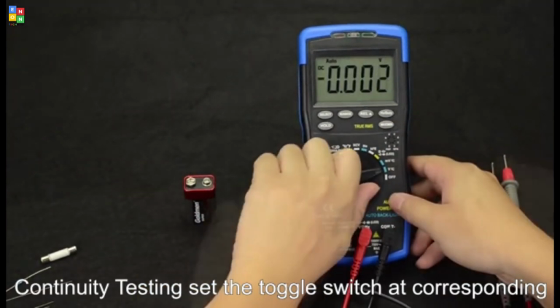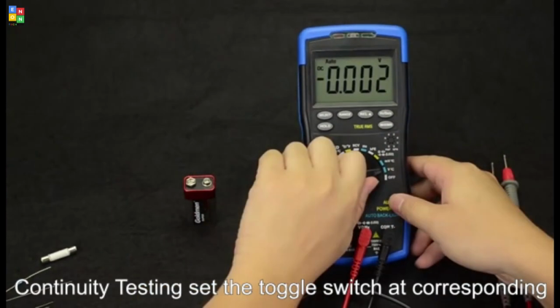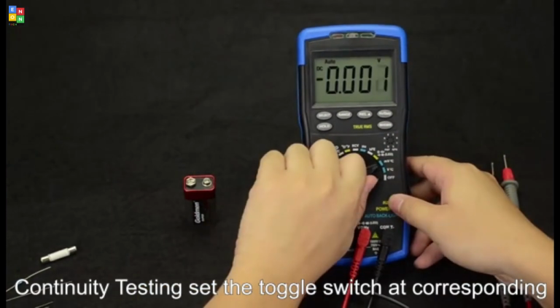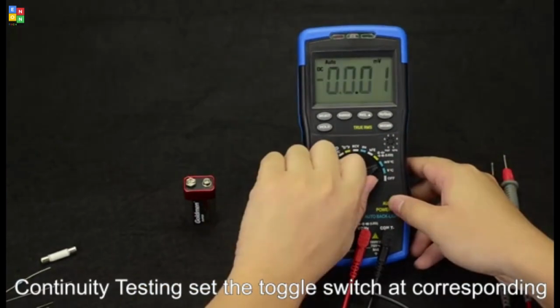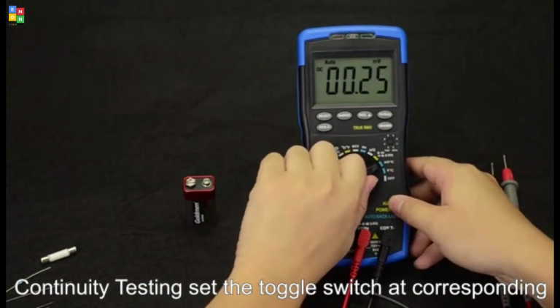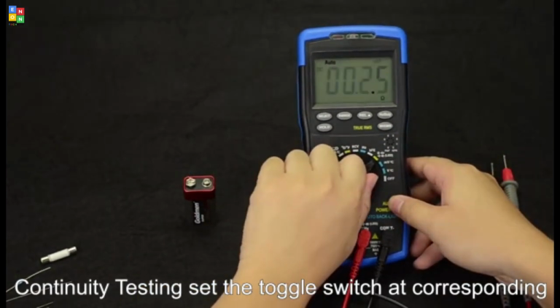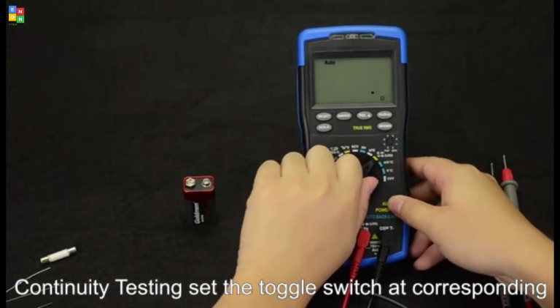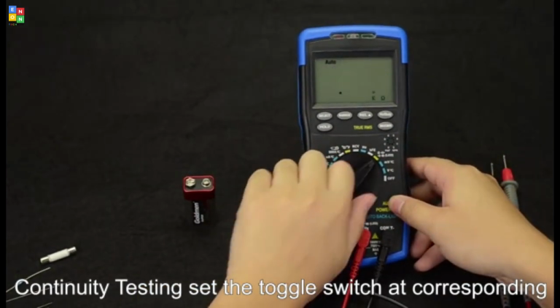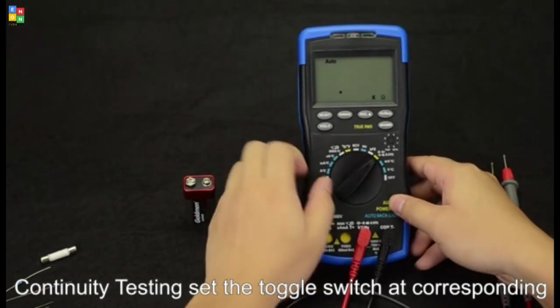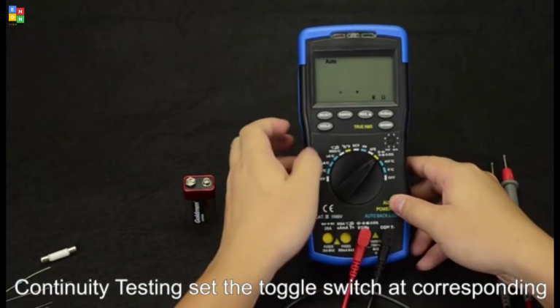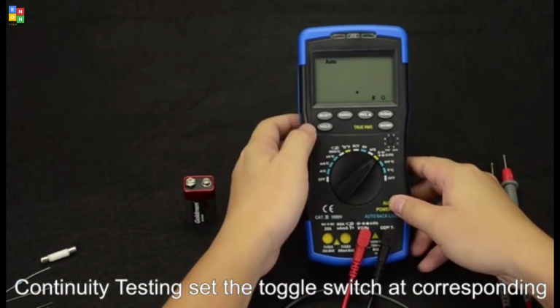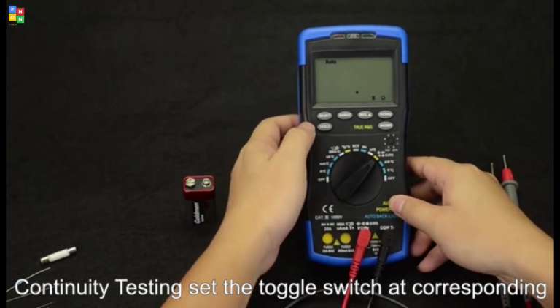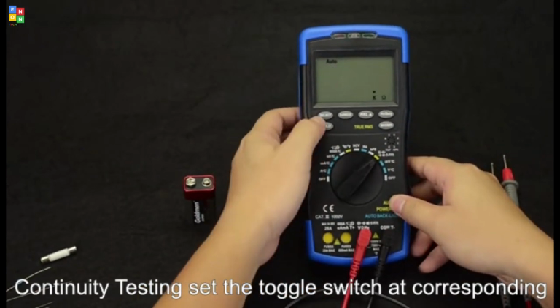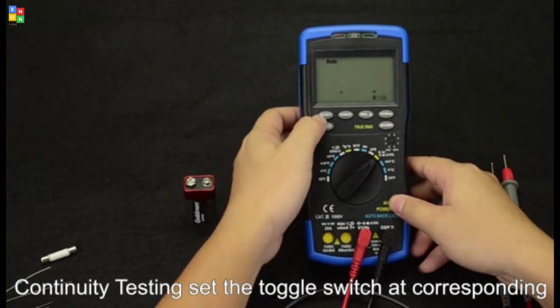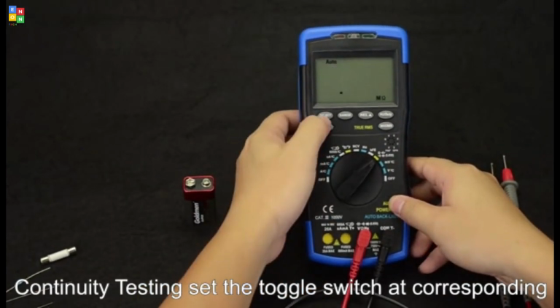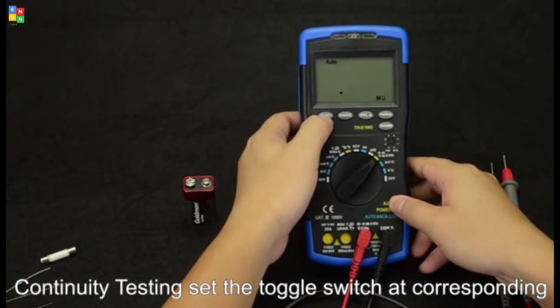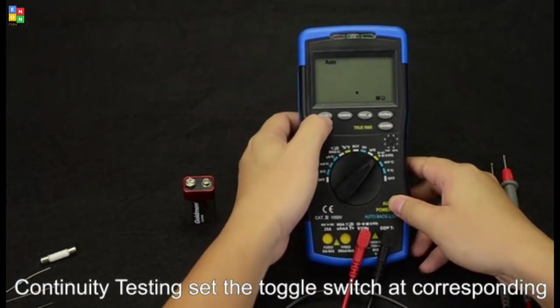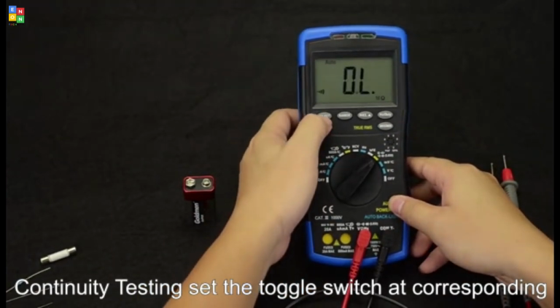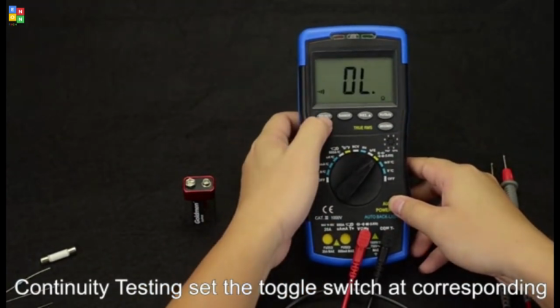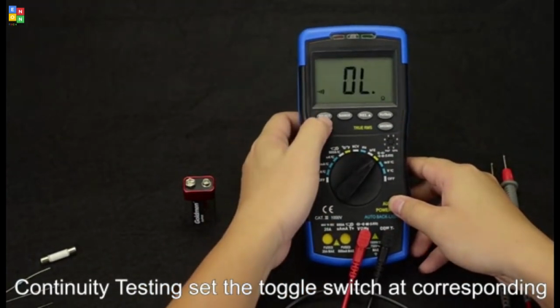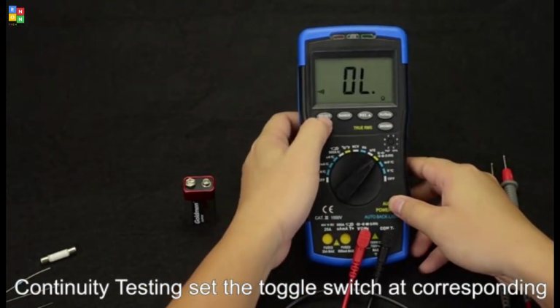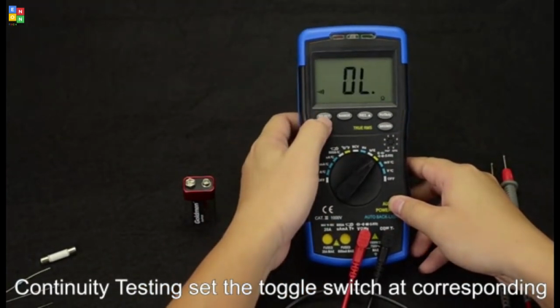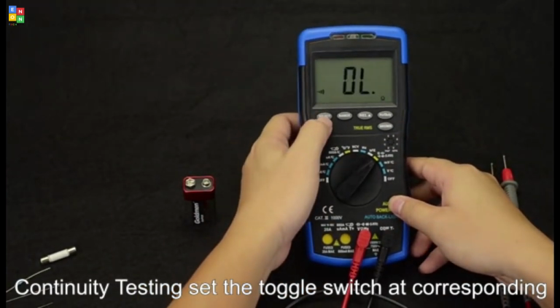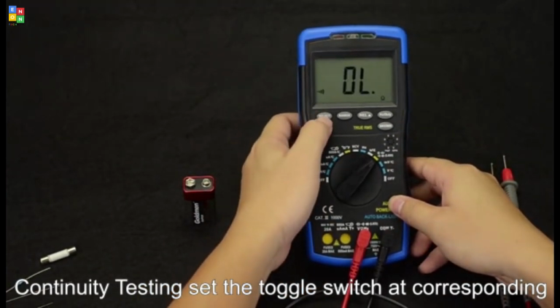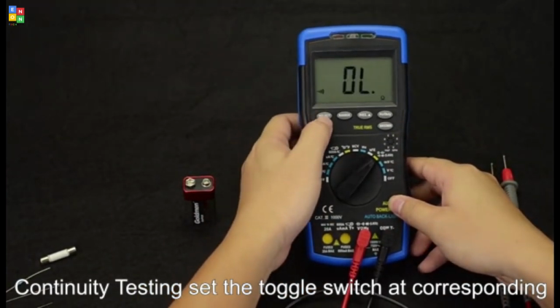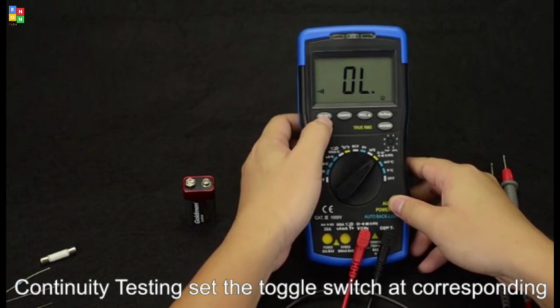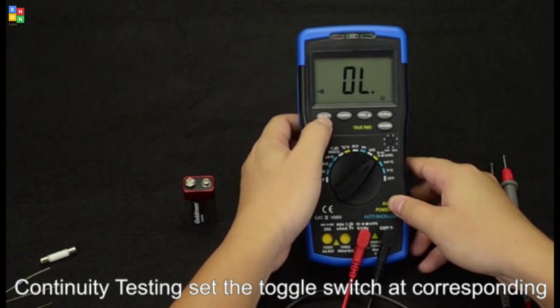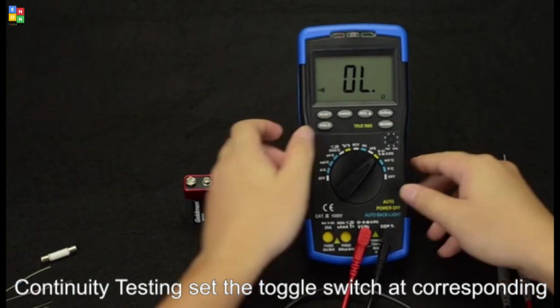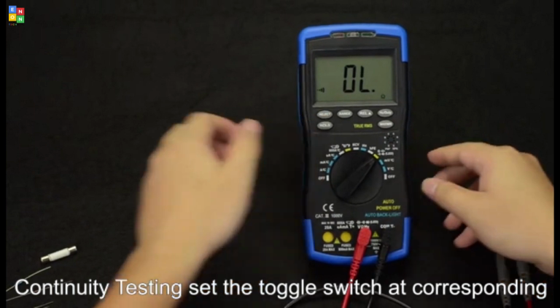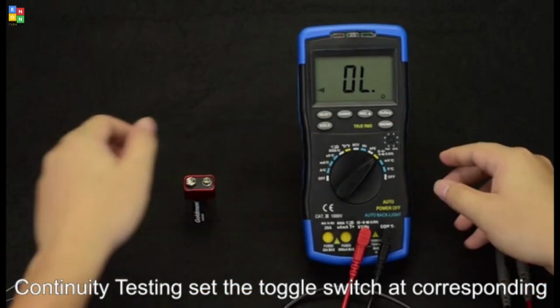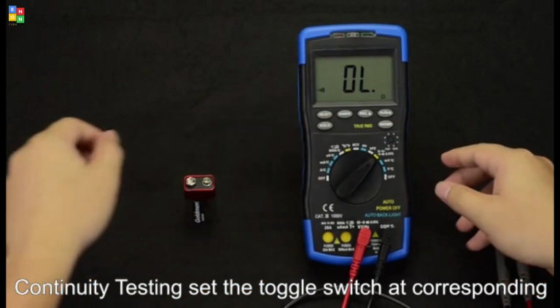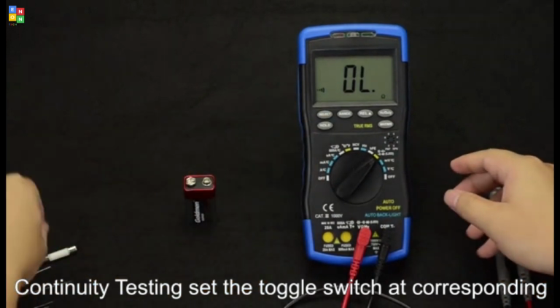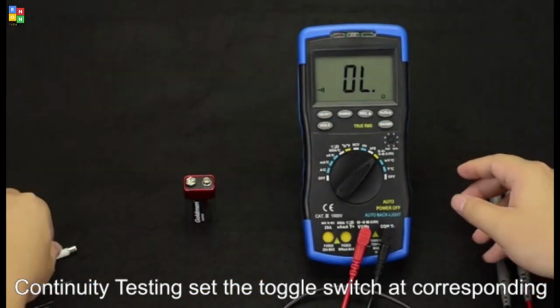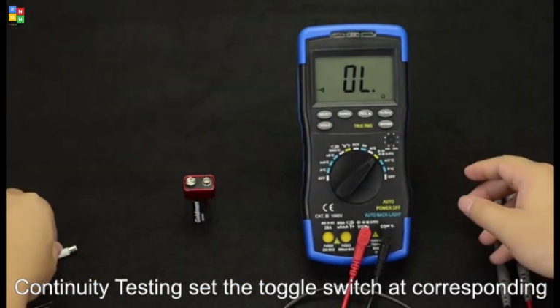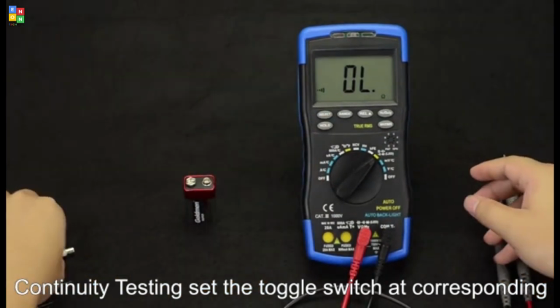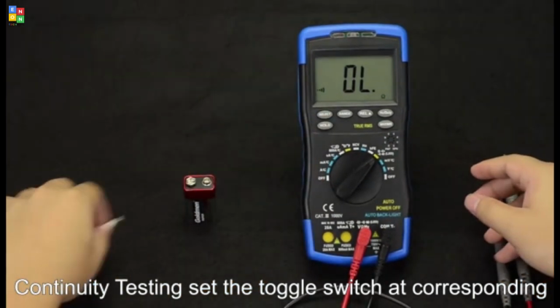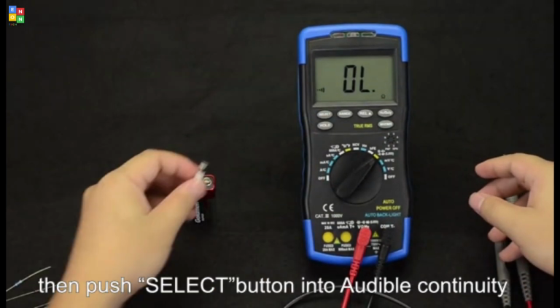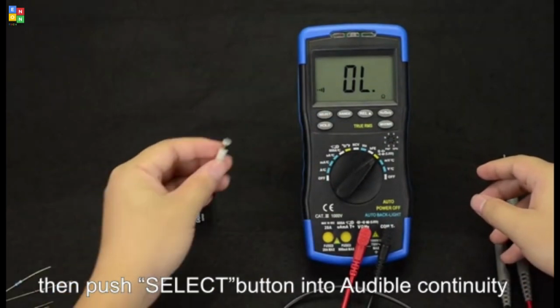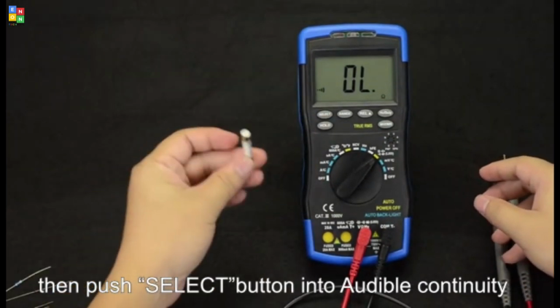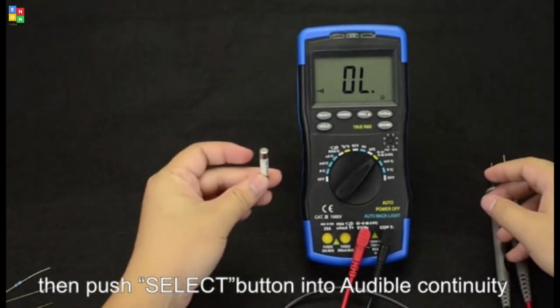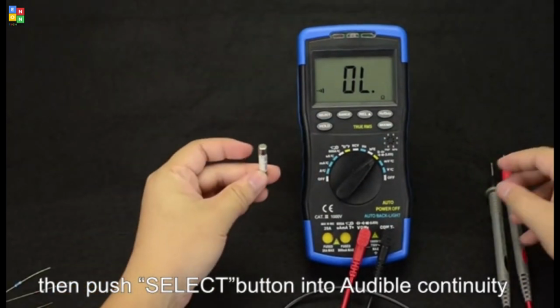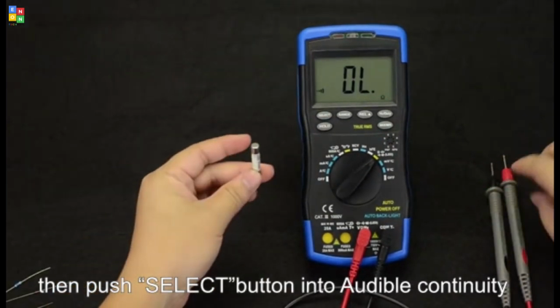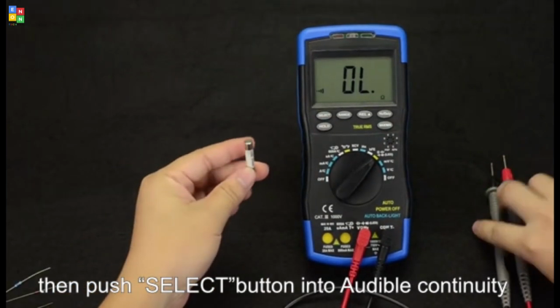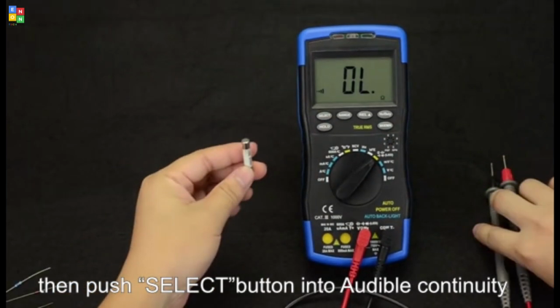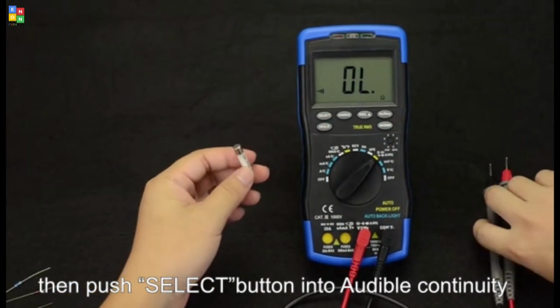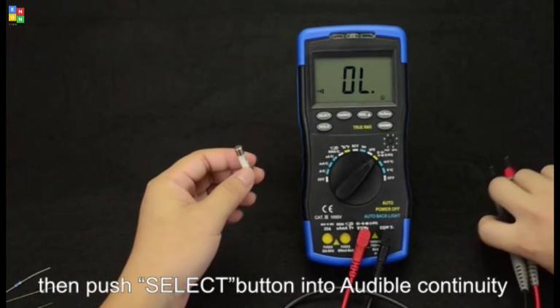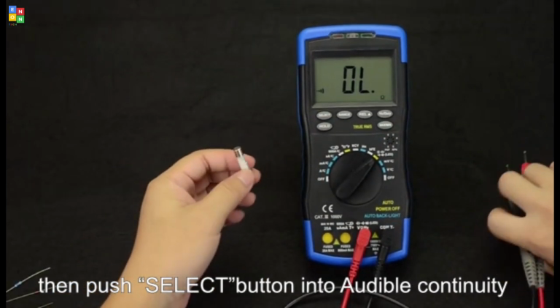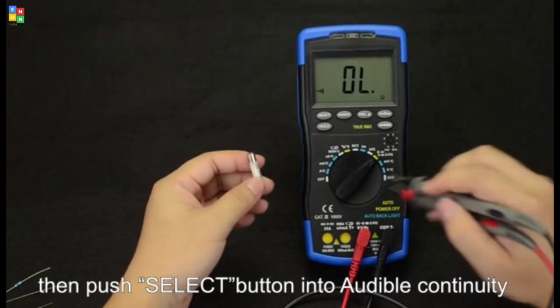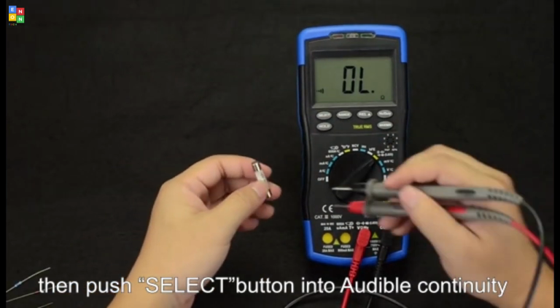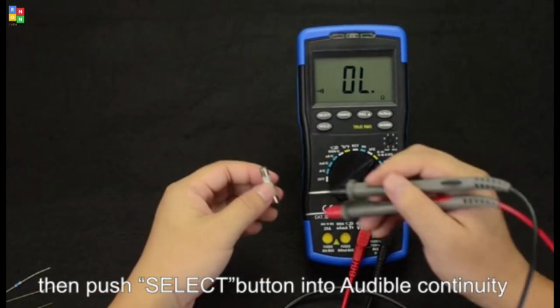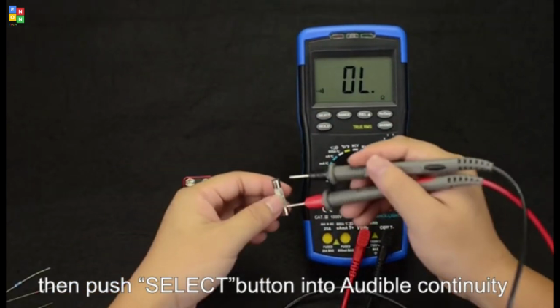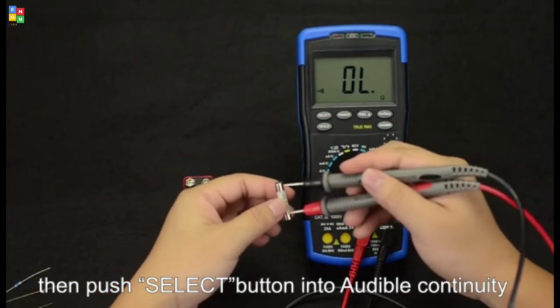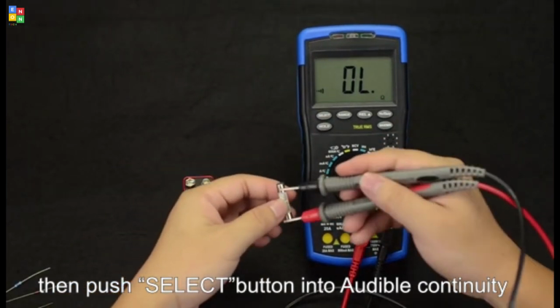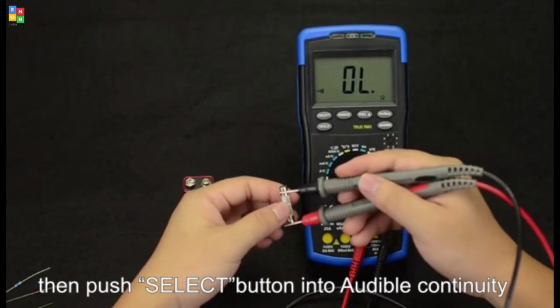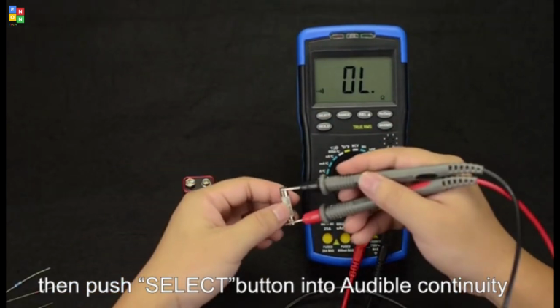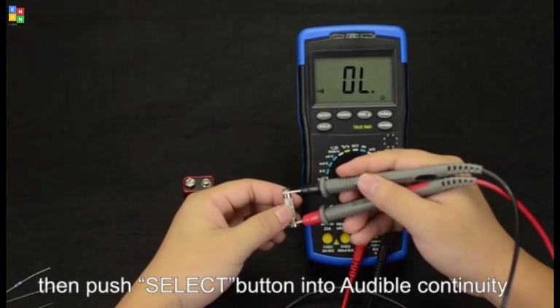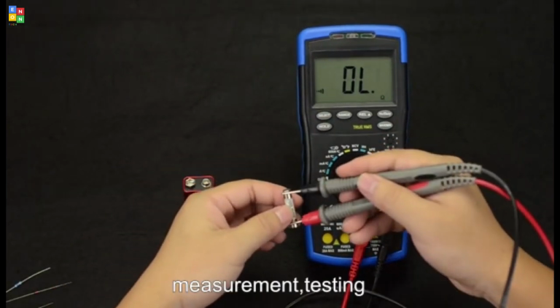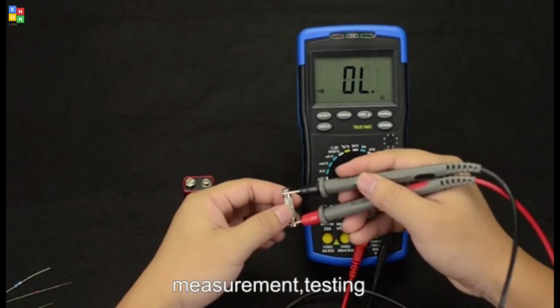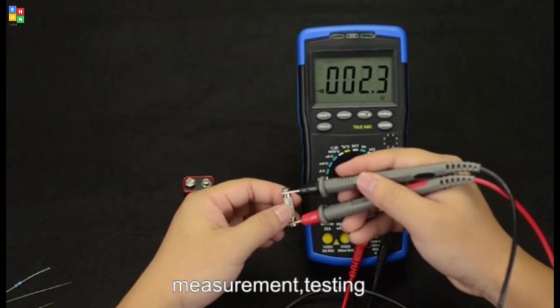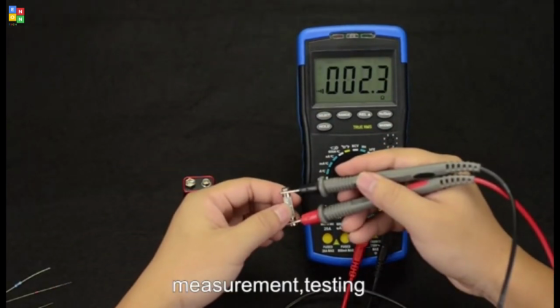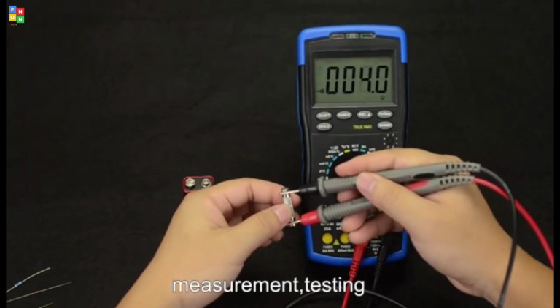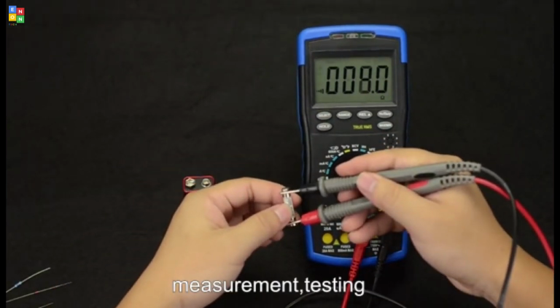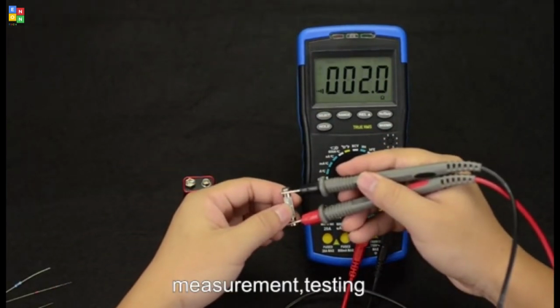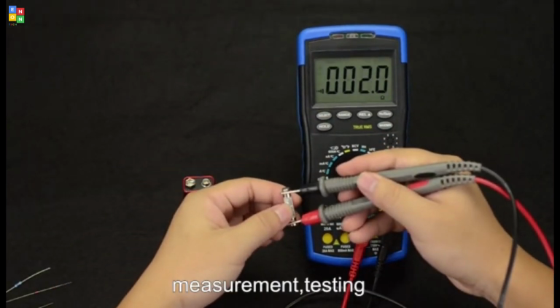Continue testing. Set the toggle switch at the corresponding range, then press that button for audible continuity measurement. Testing.